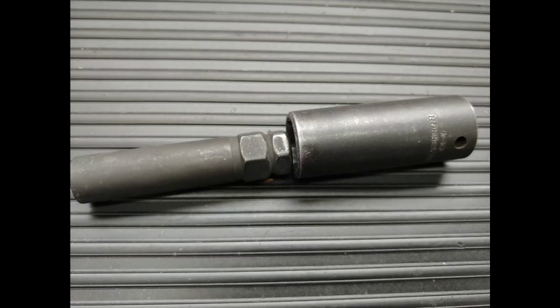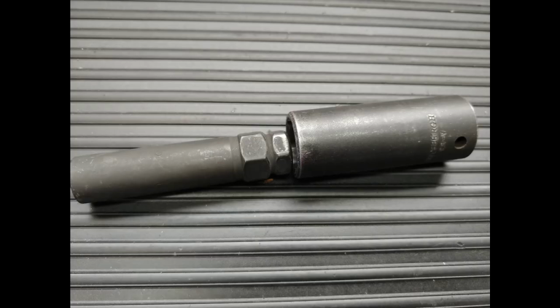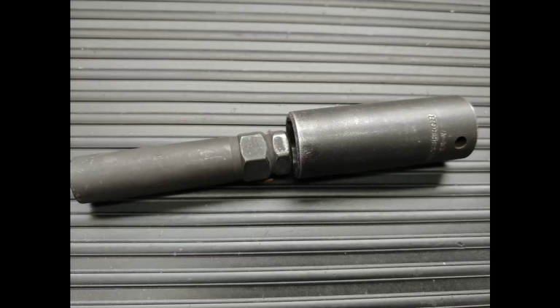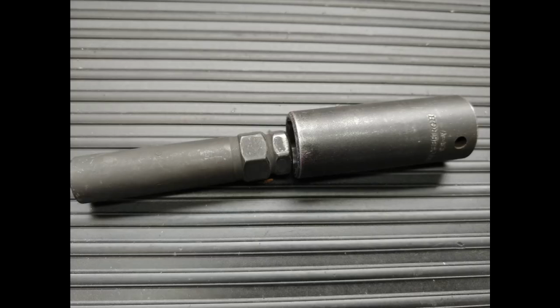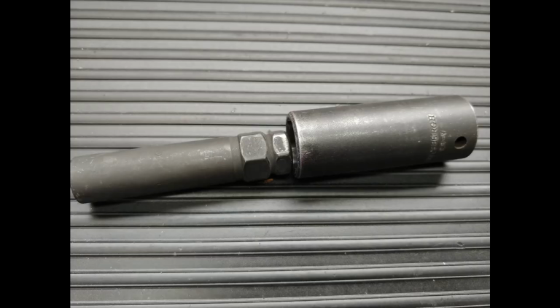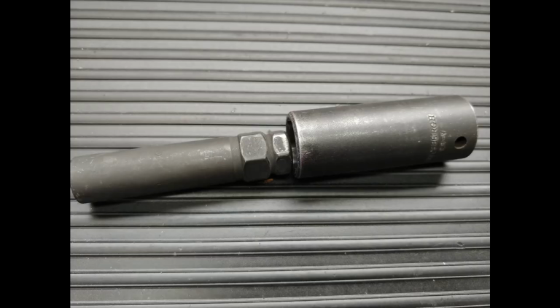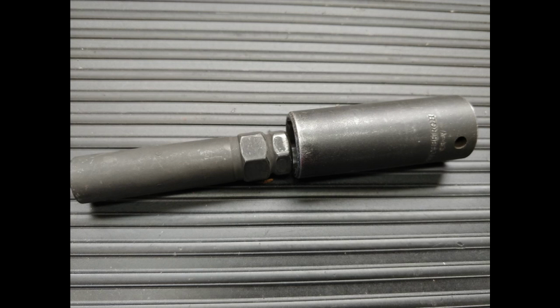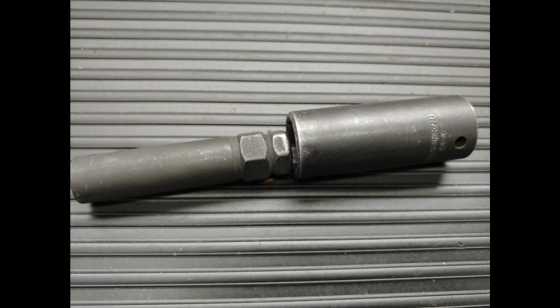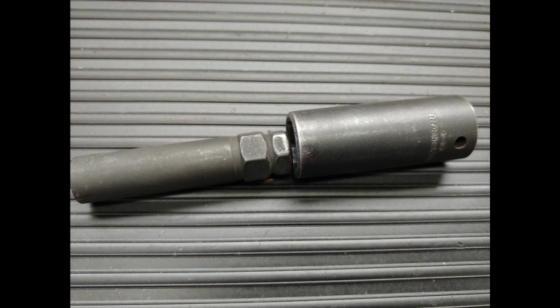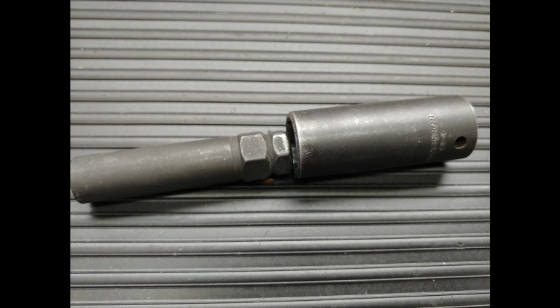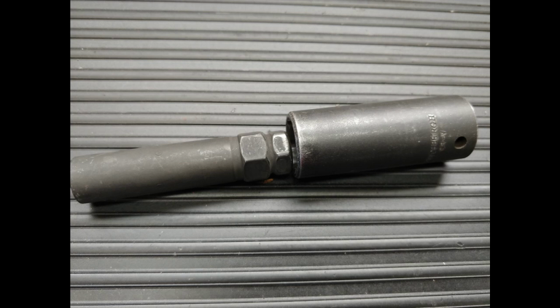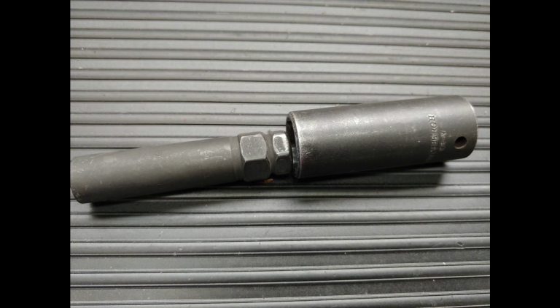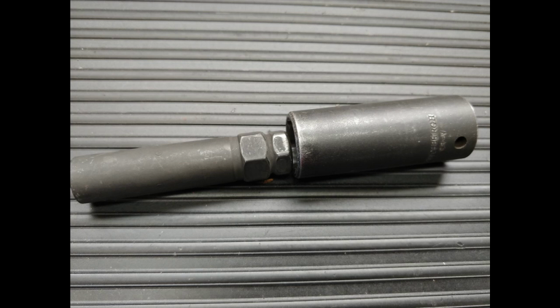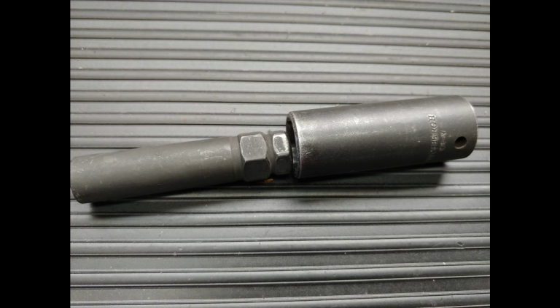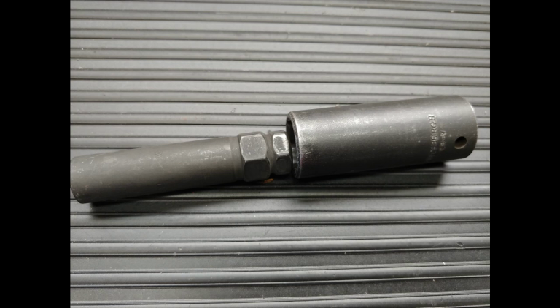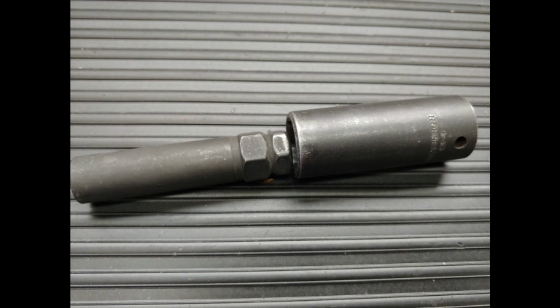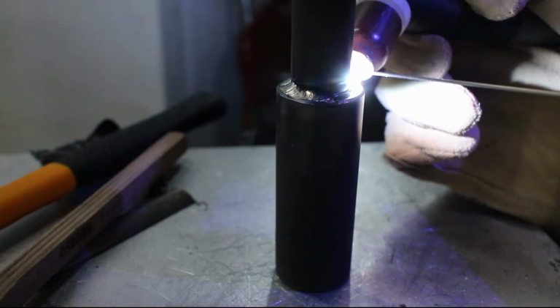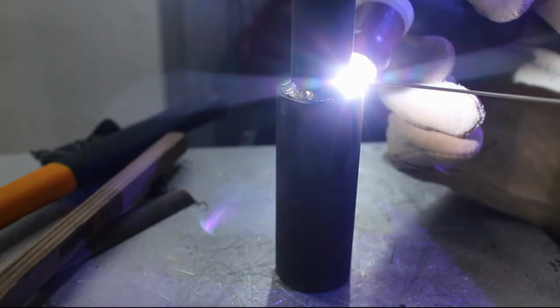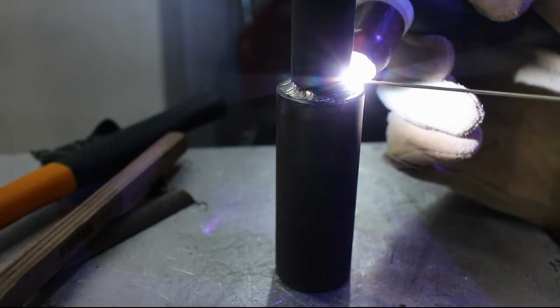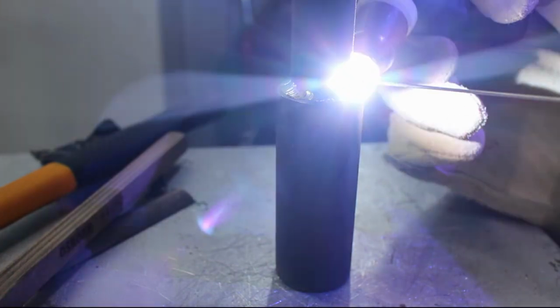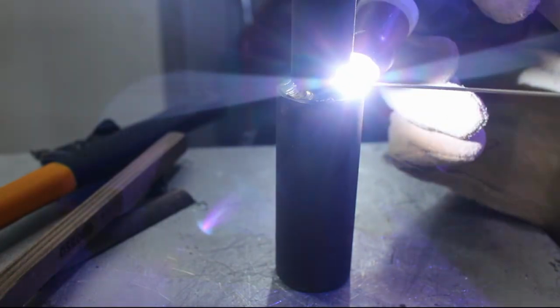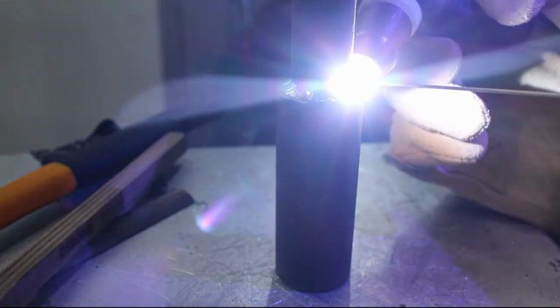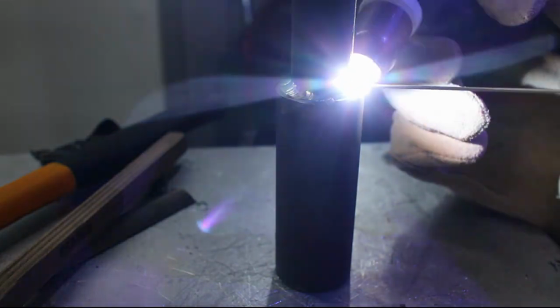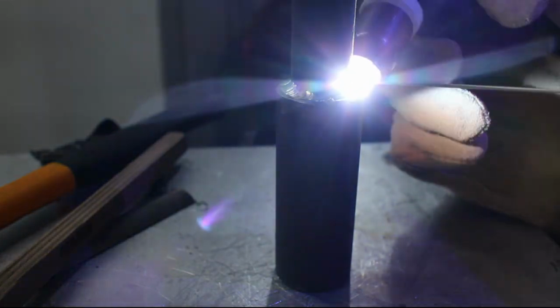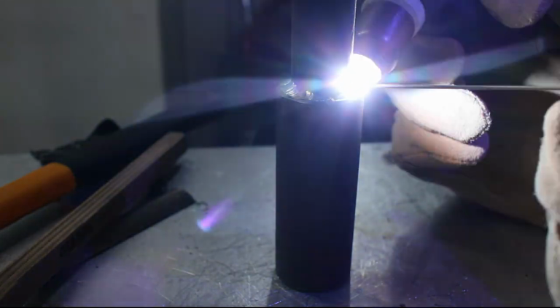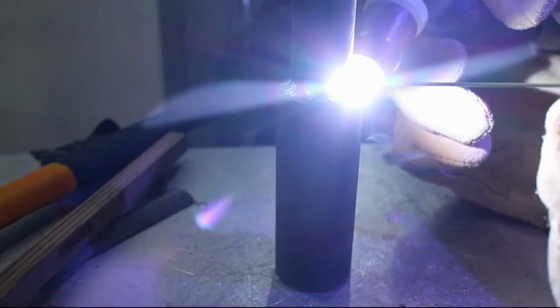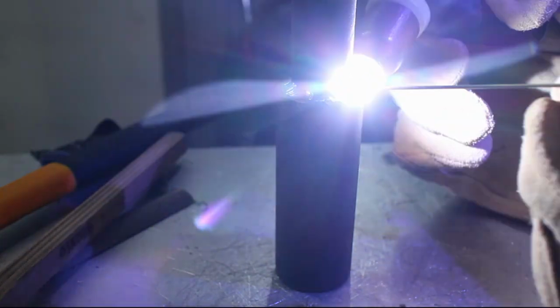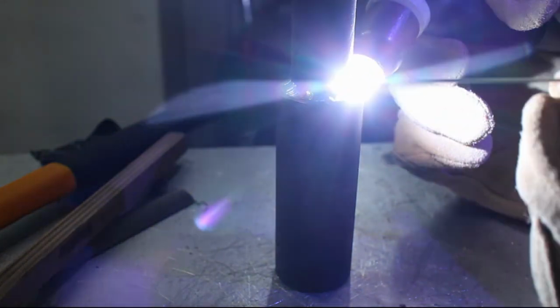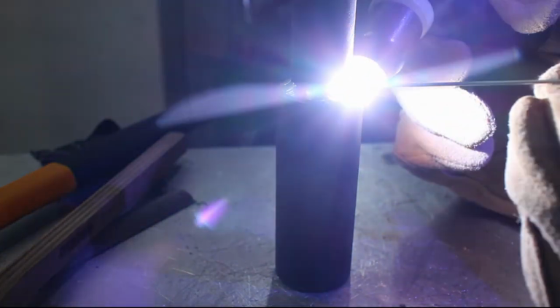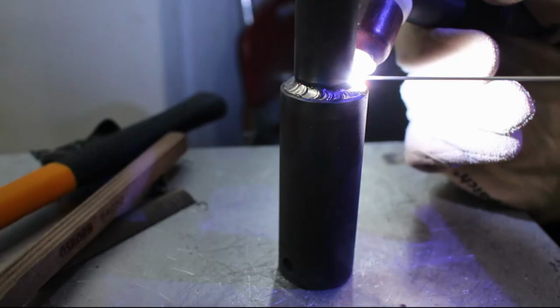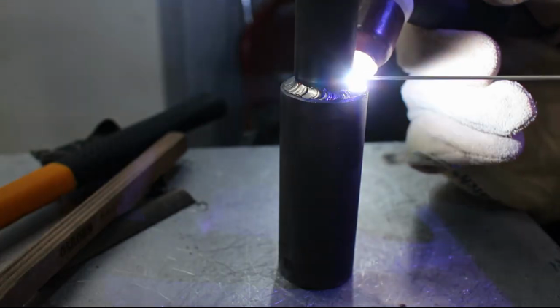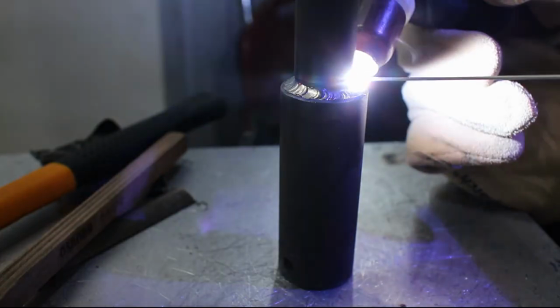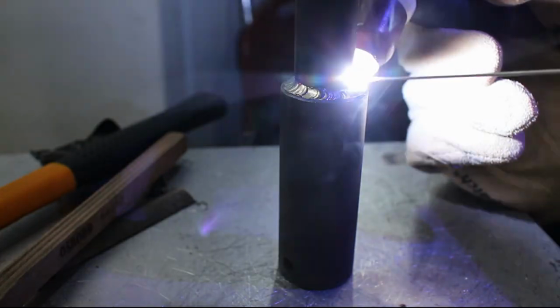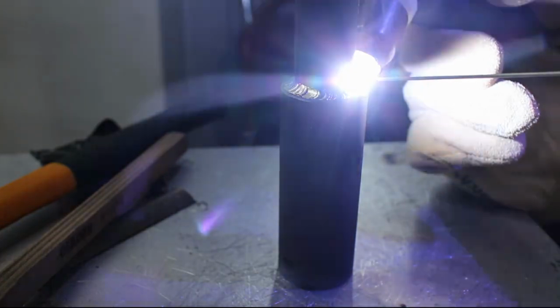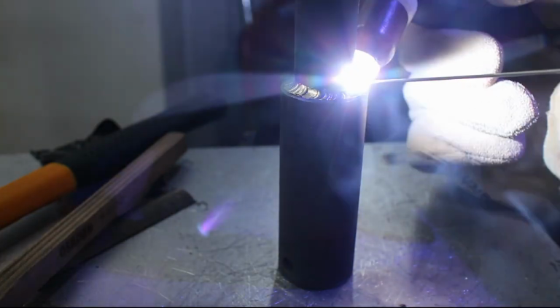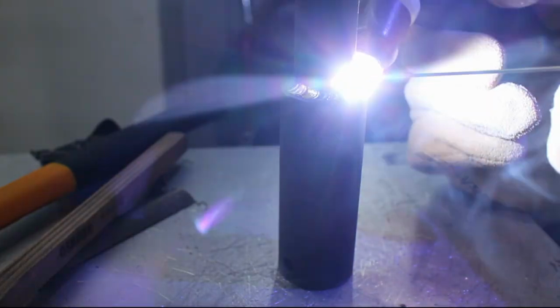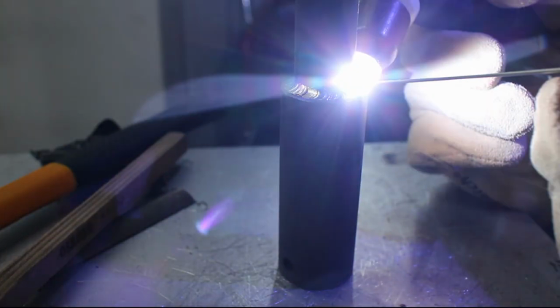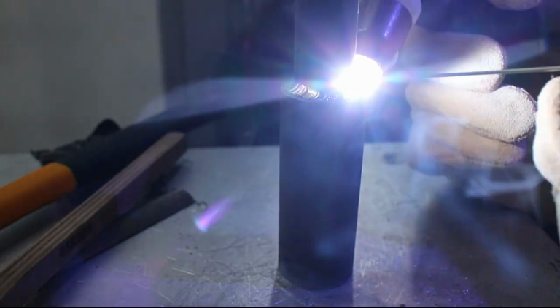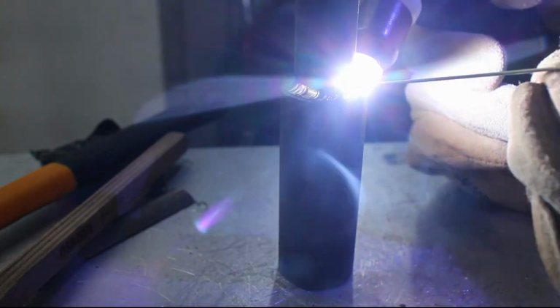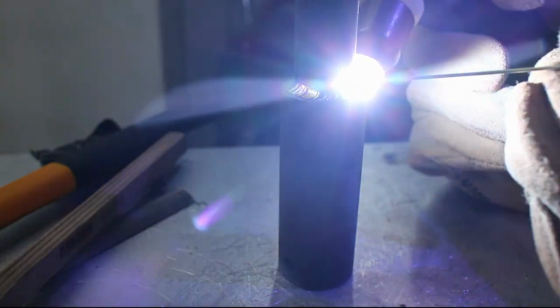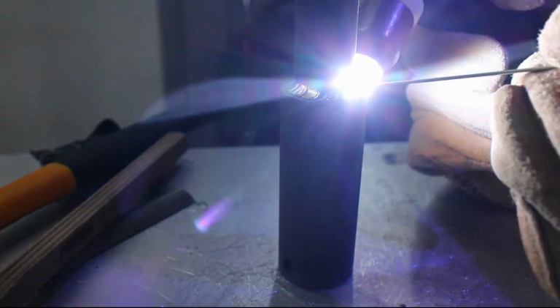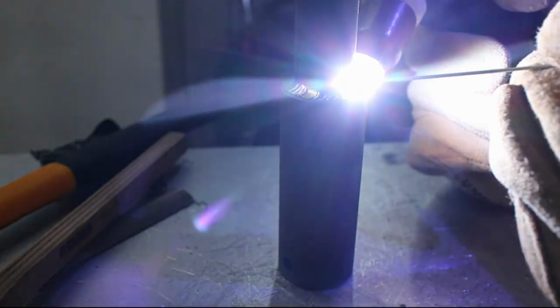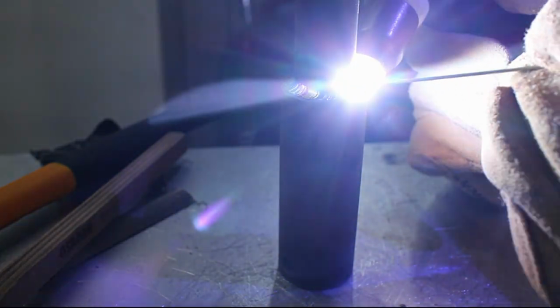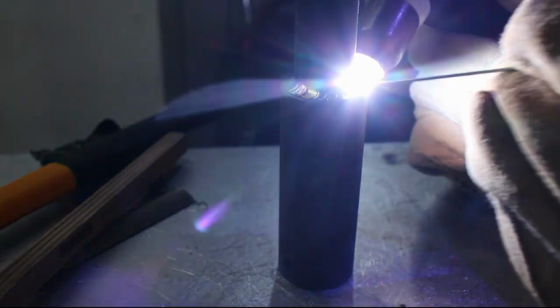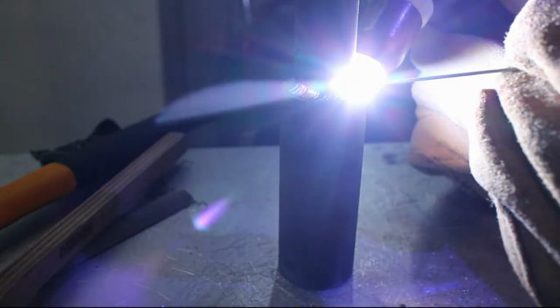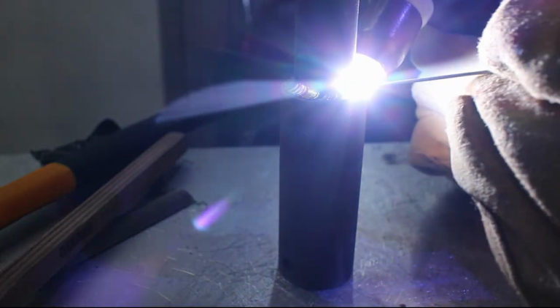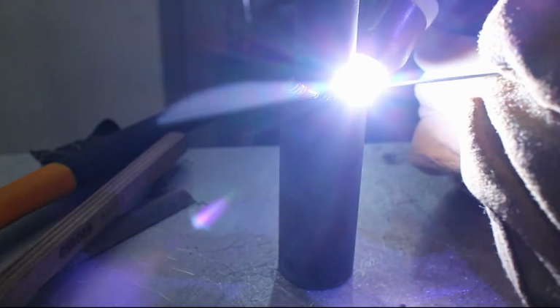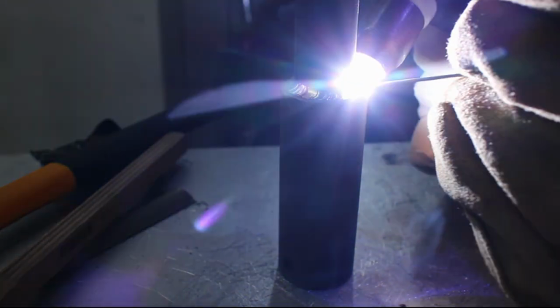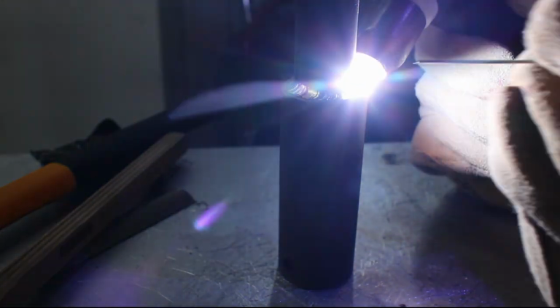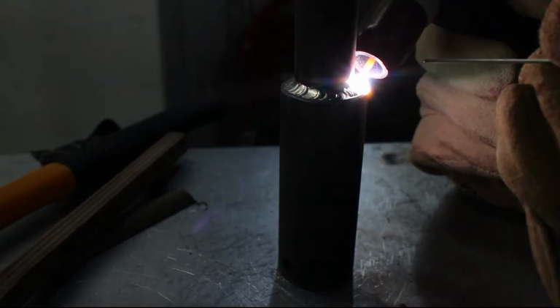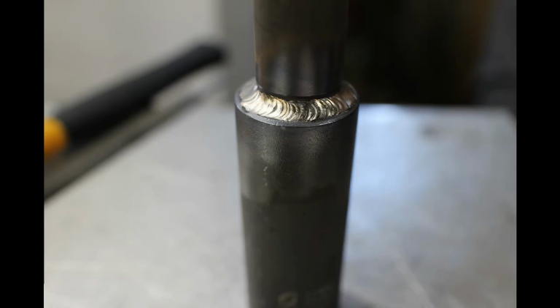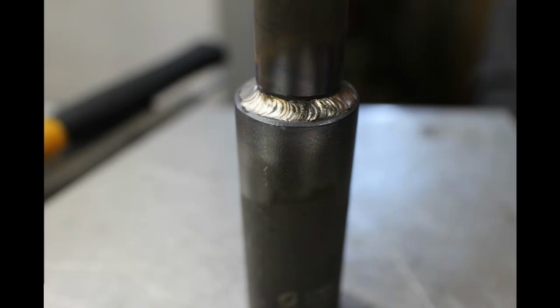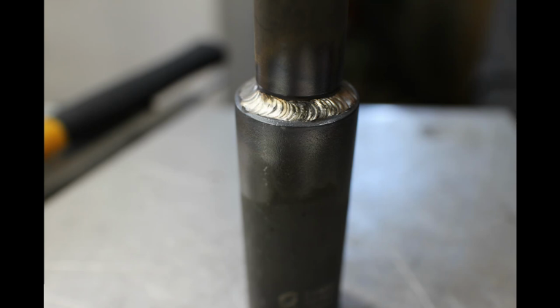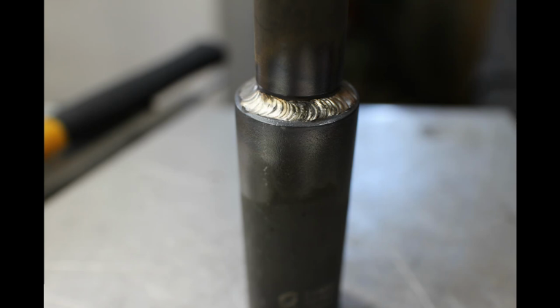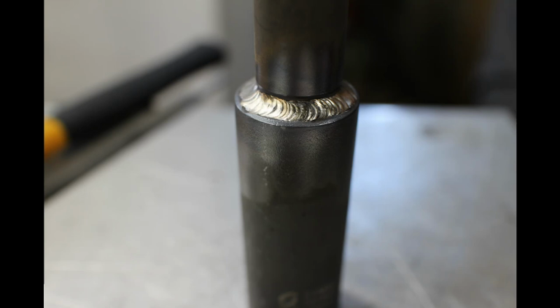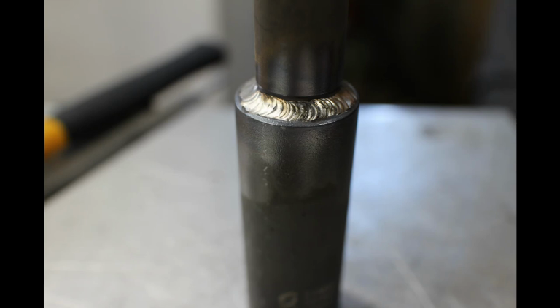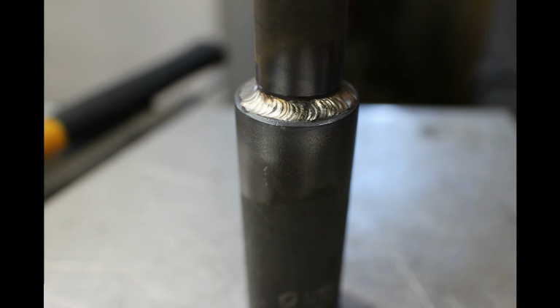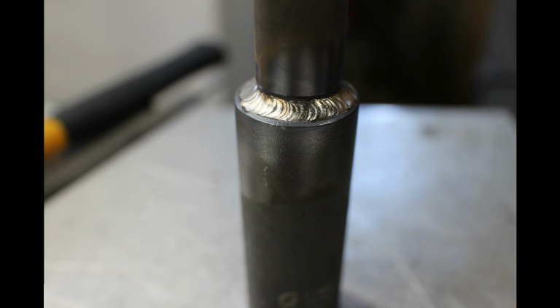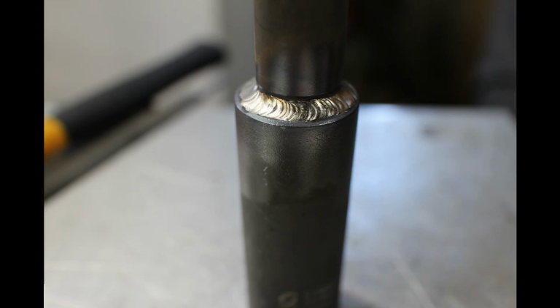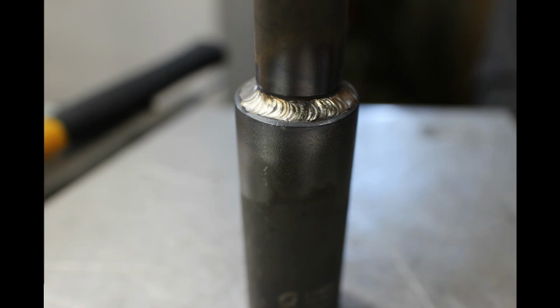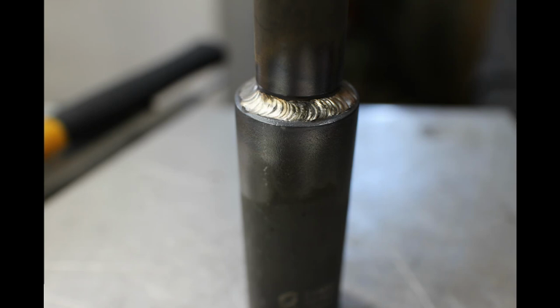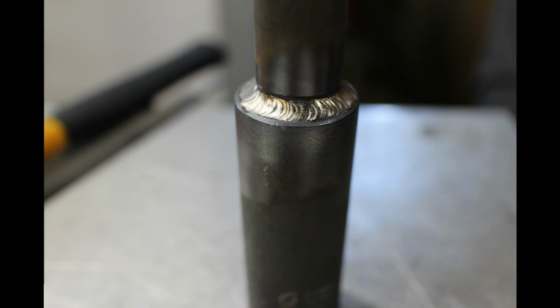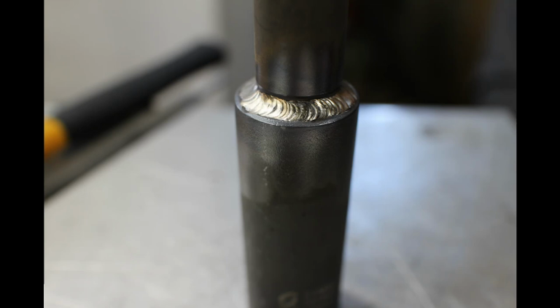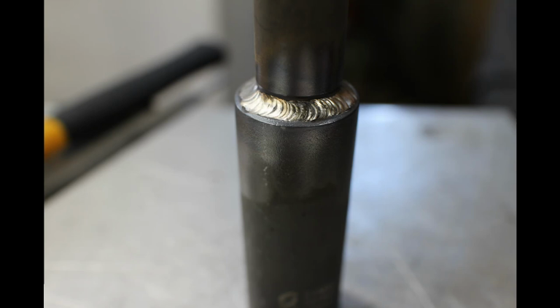Unfortunately, the splined socket doesn't have a half-inch drive, so I had my buddy weld it to a 21mm socket.